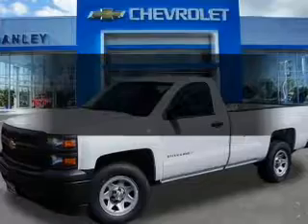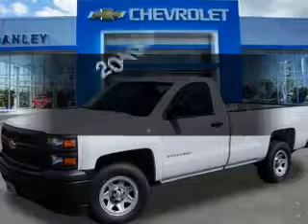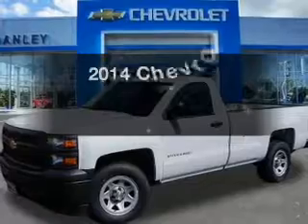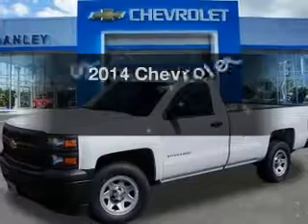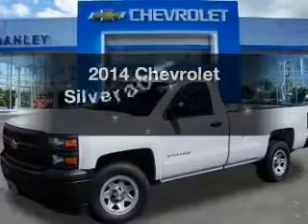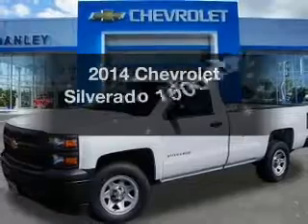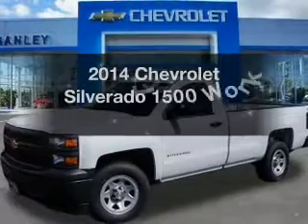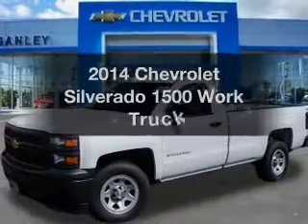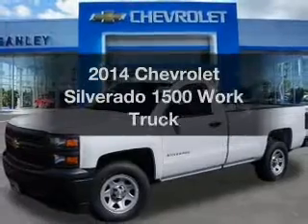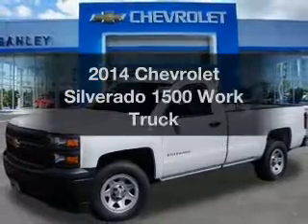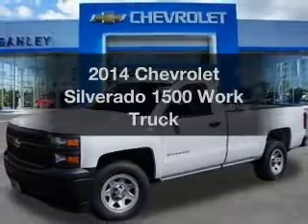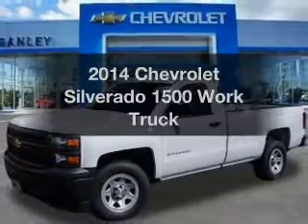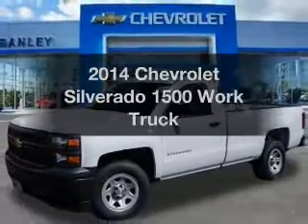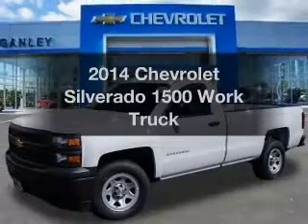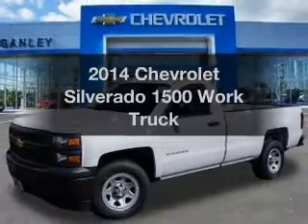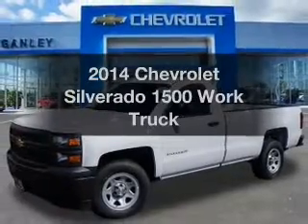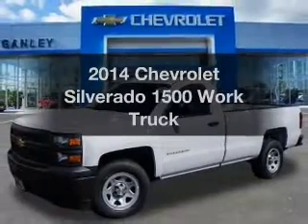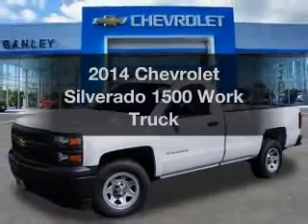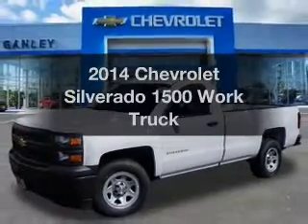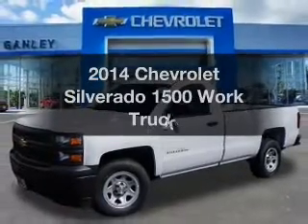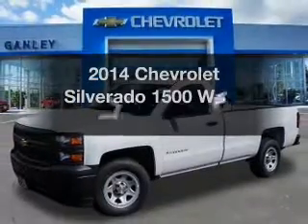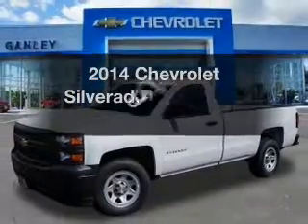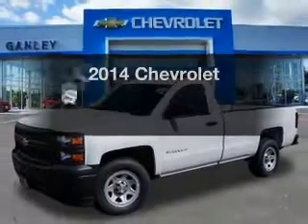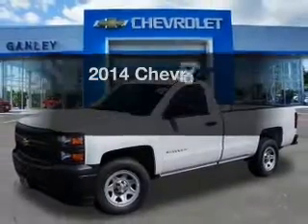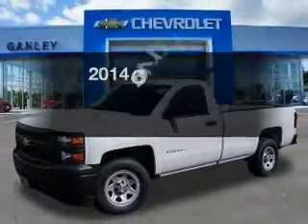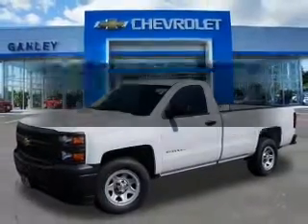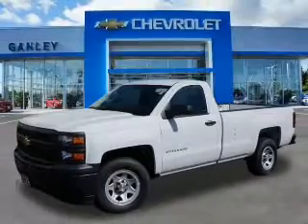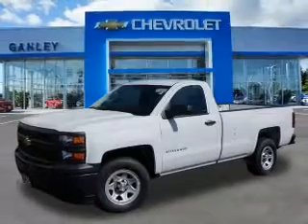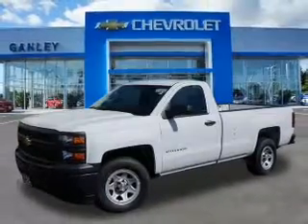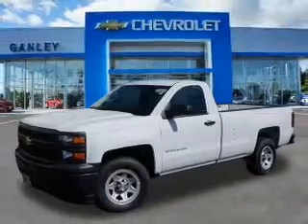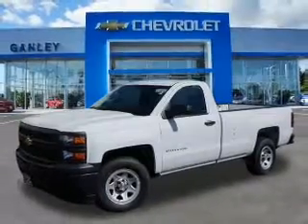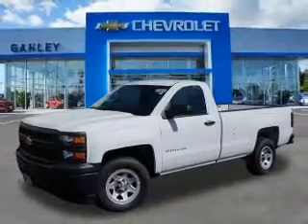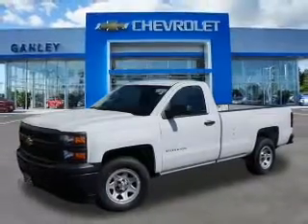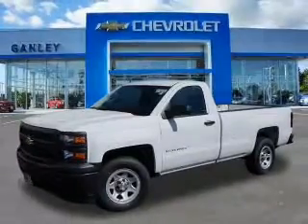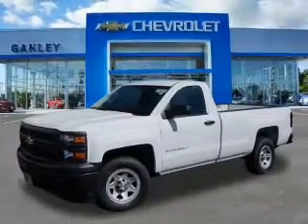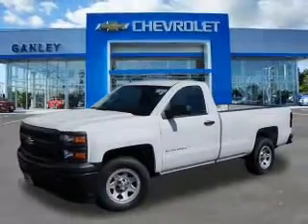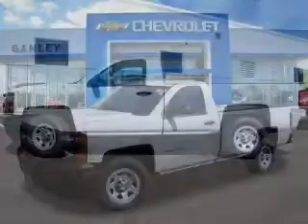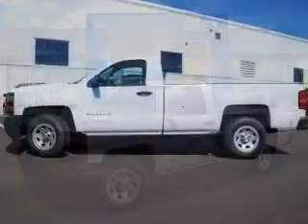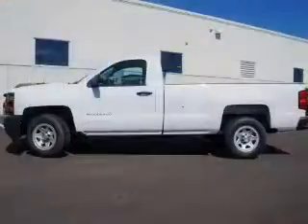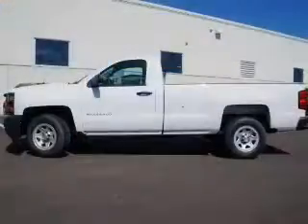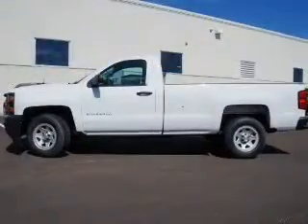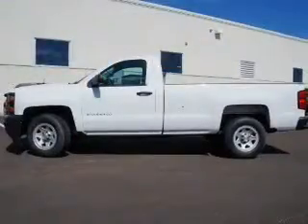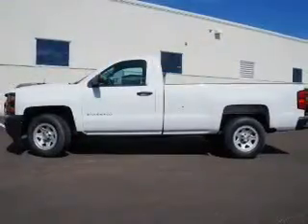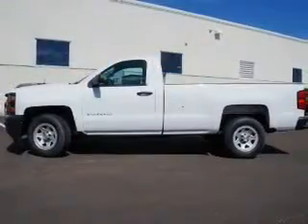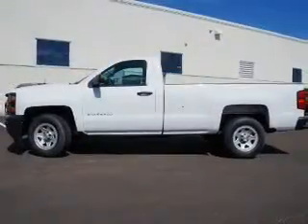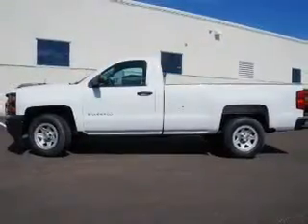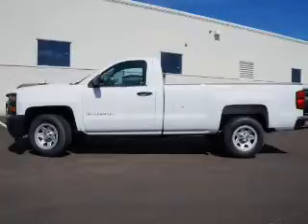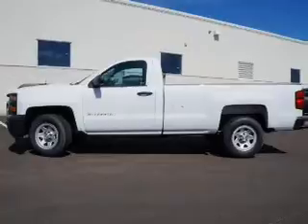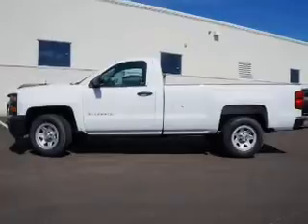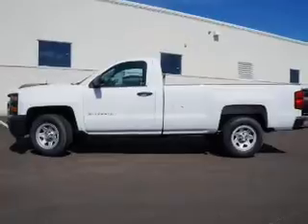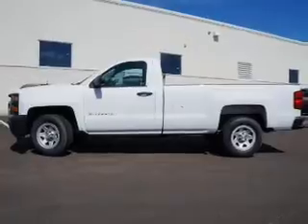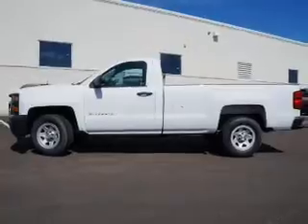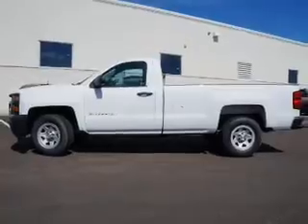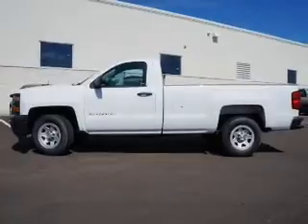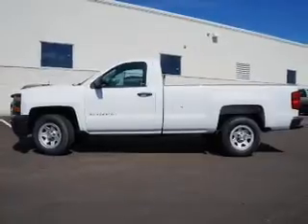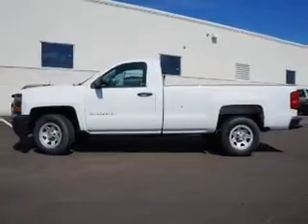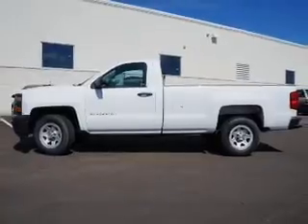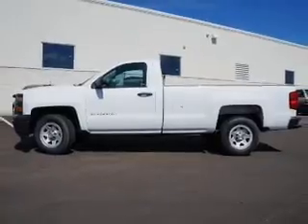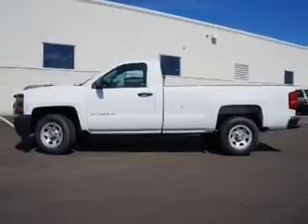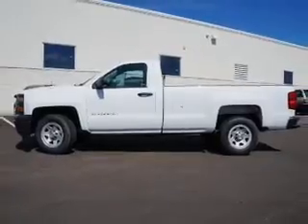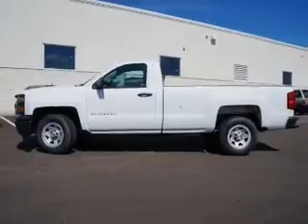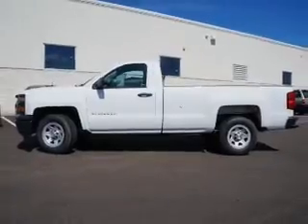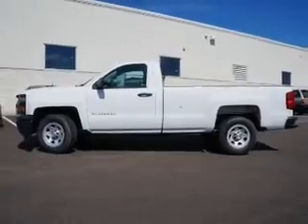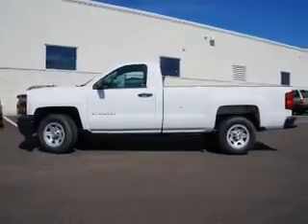Introducing the 2014 Chevrolet Silverado 1500. If you're looking for a first-rate auto, this one could be yours today.